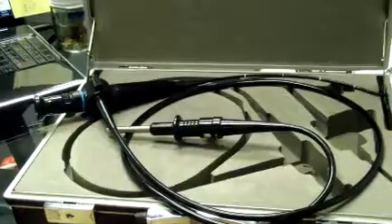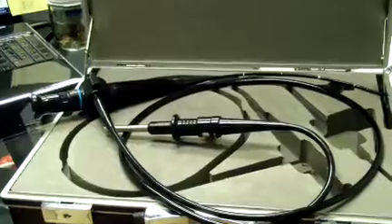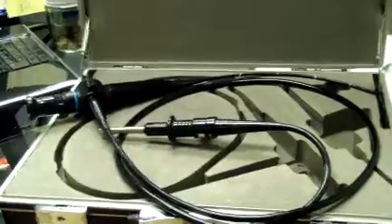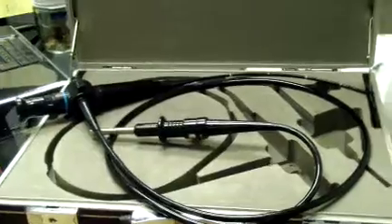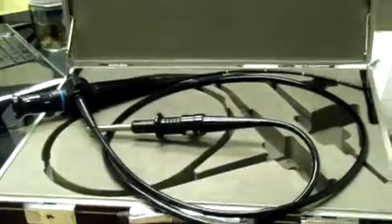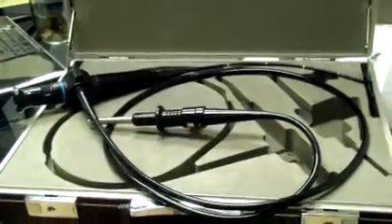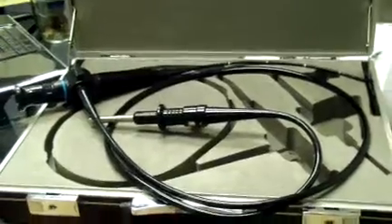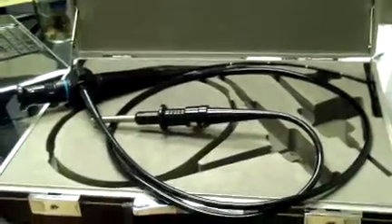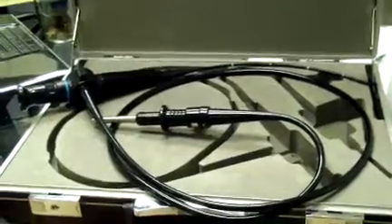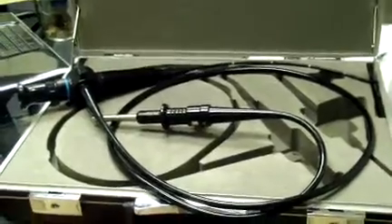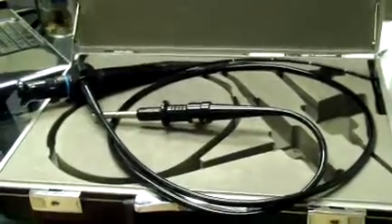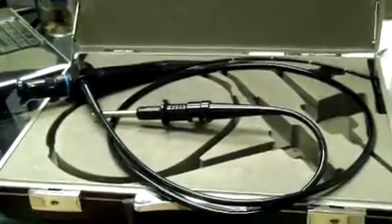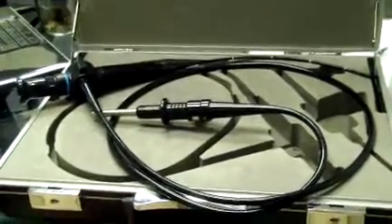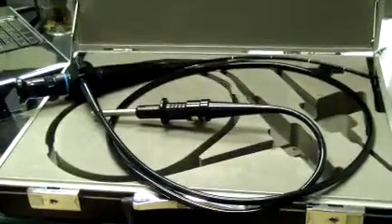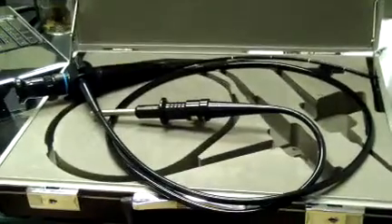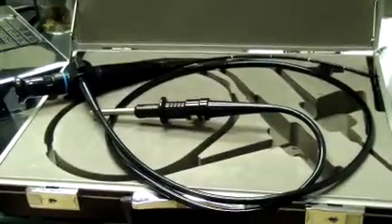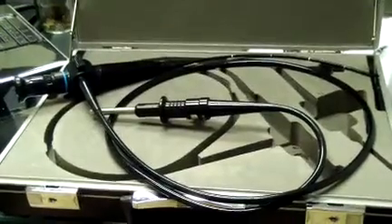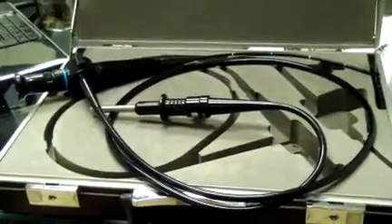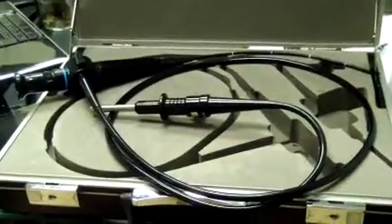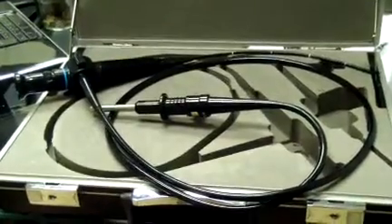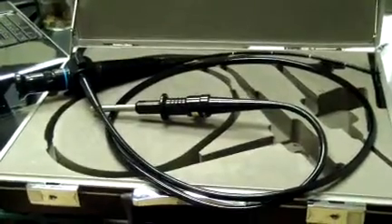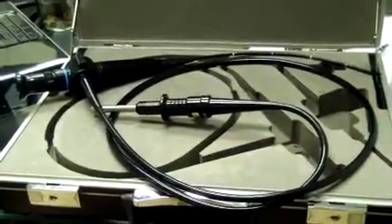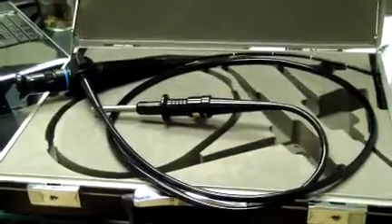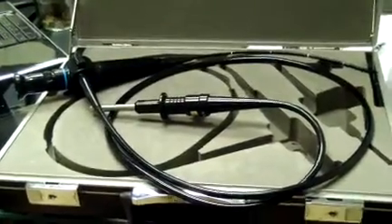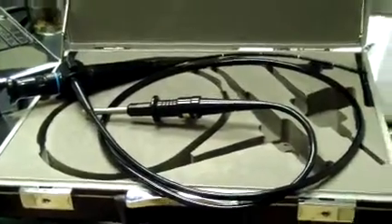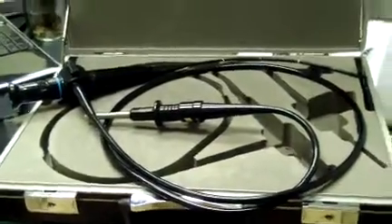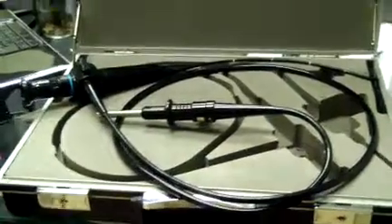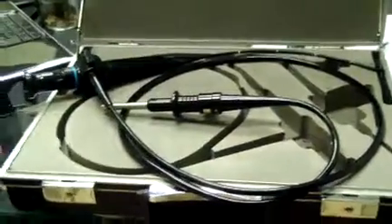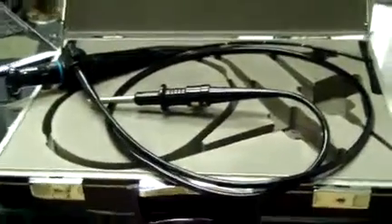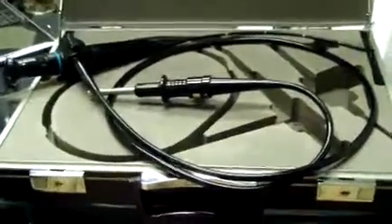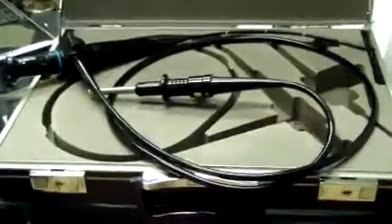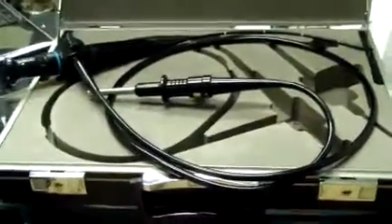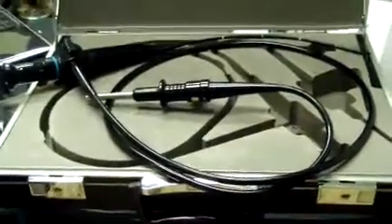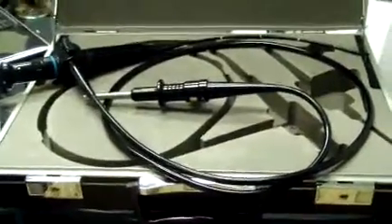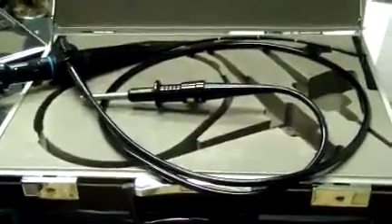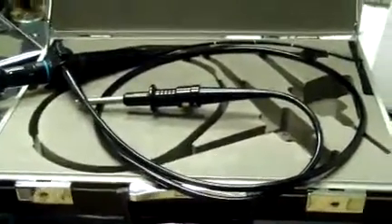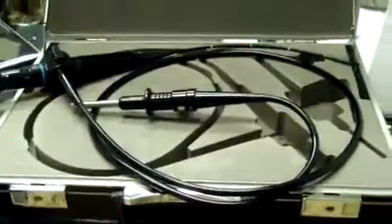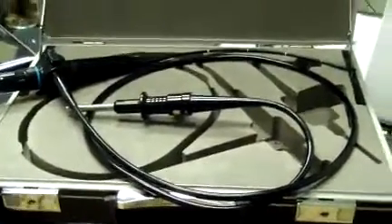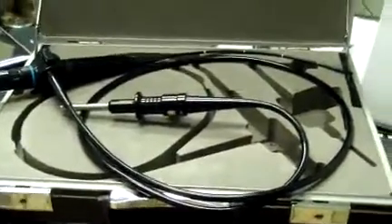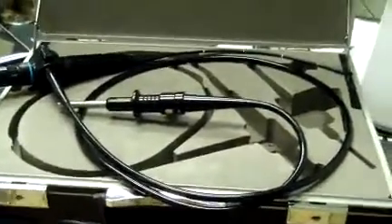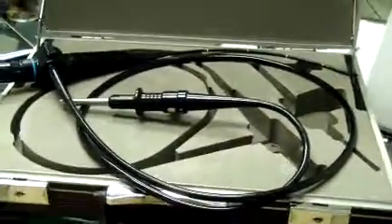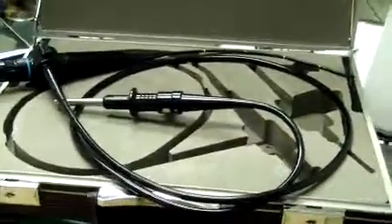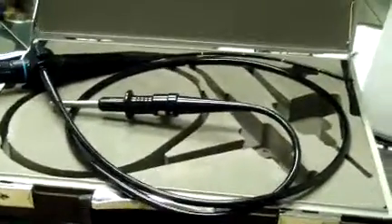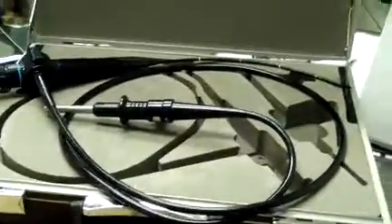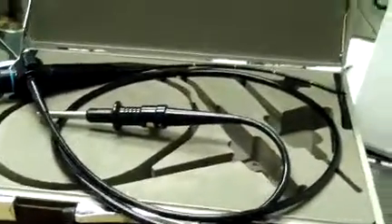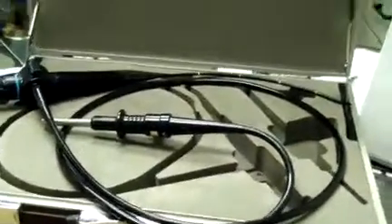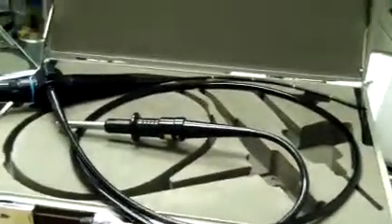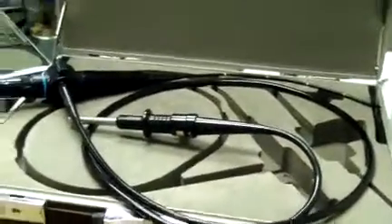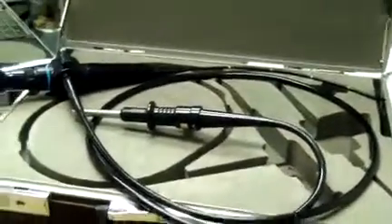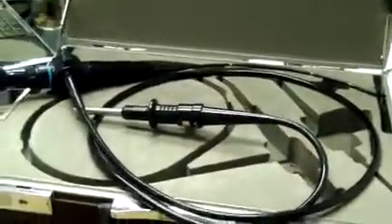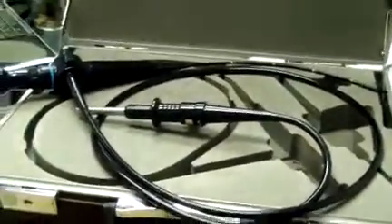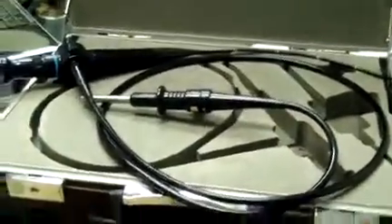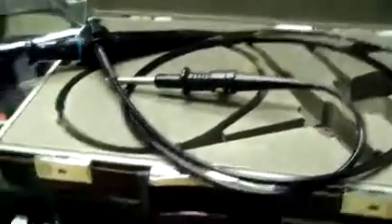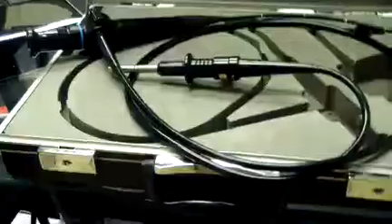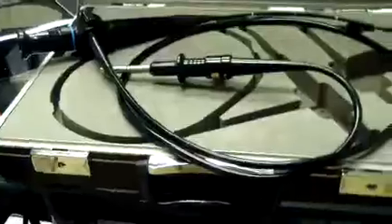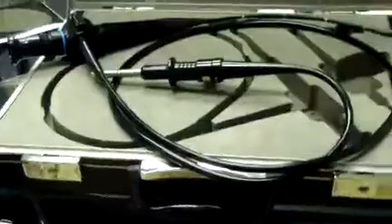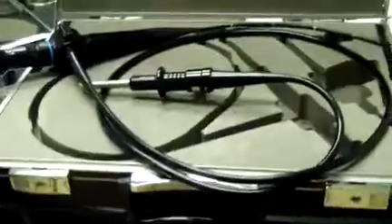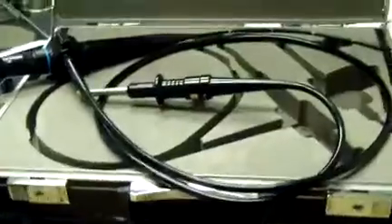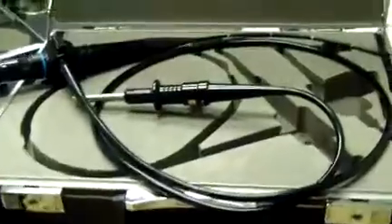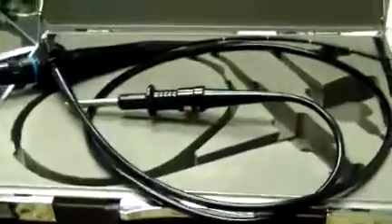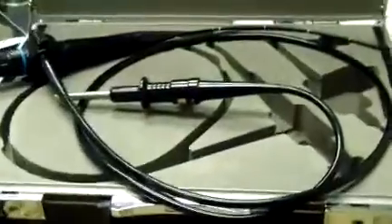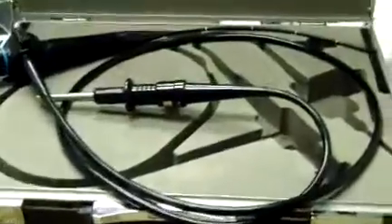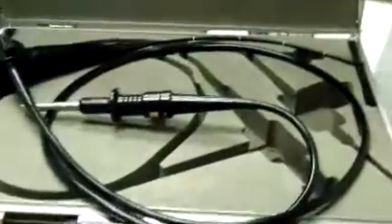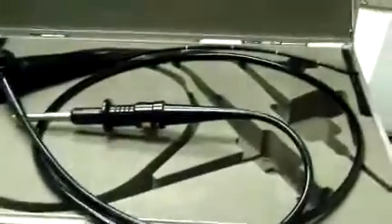Keith from DCSP Medical. Today we're looking at an Olympus ENF P3 Rhino Laryngoscope.